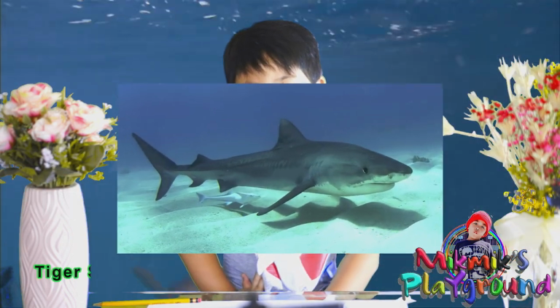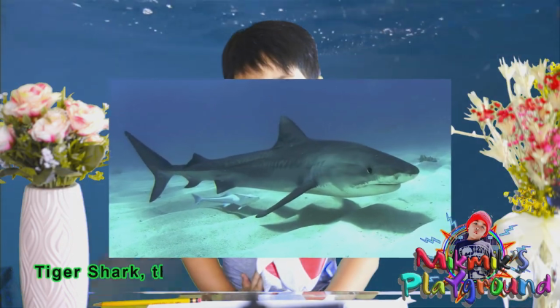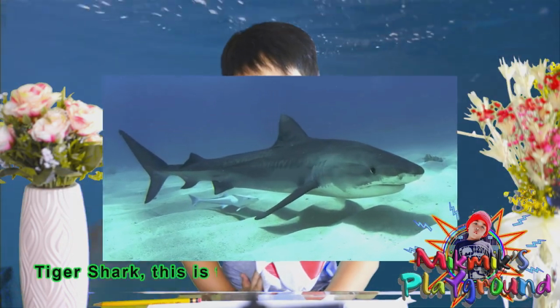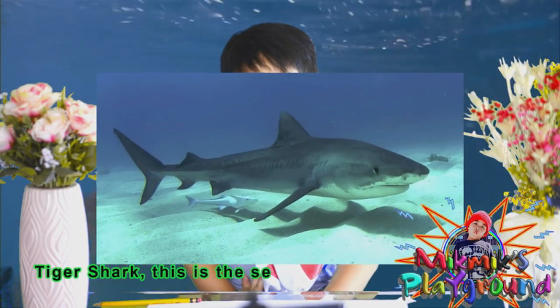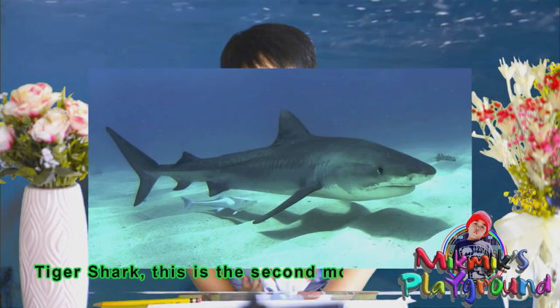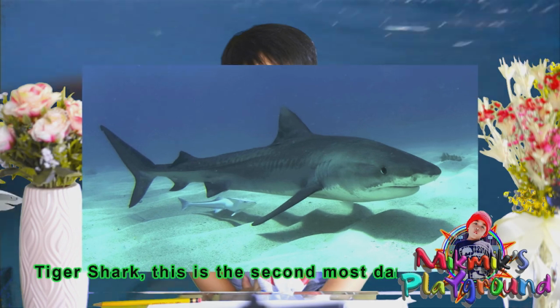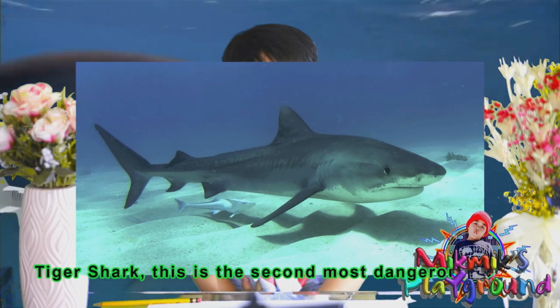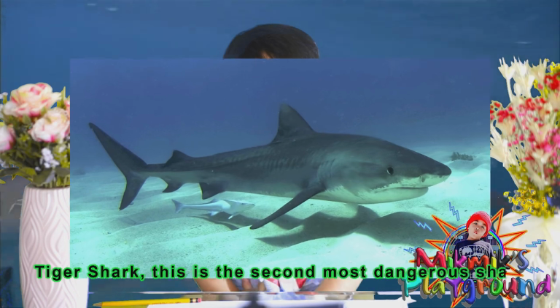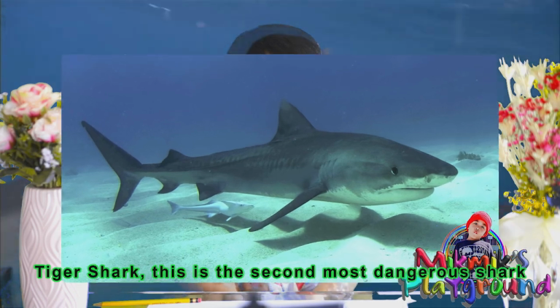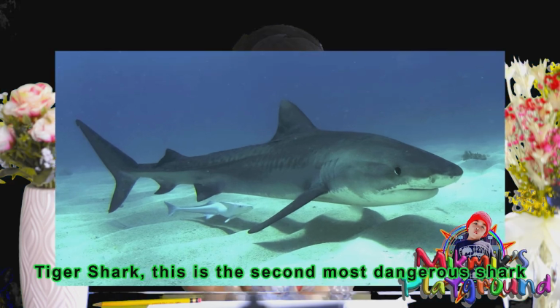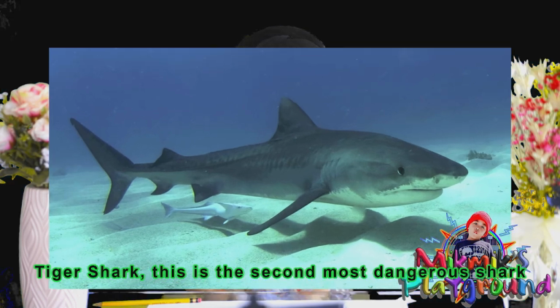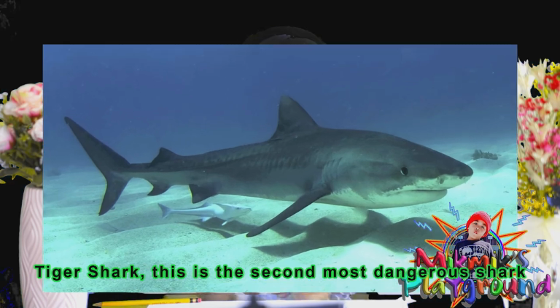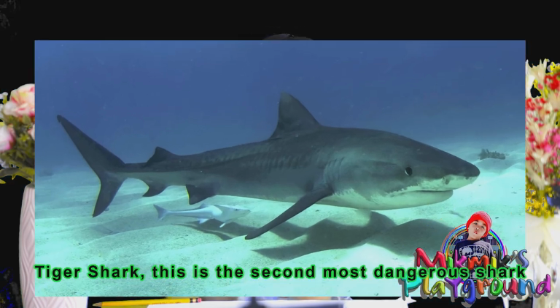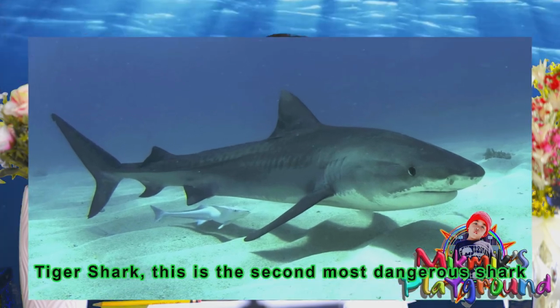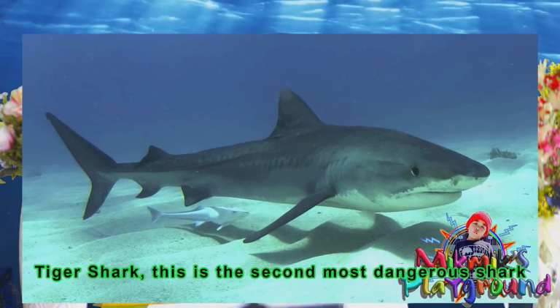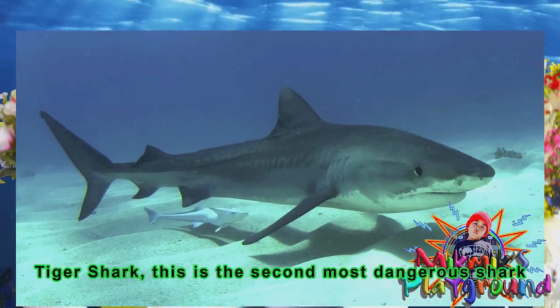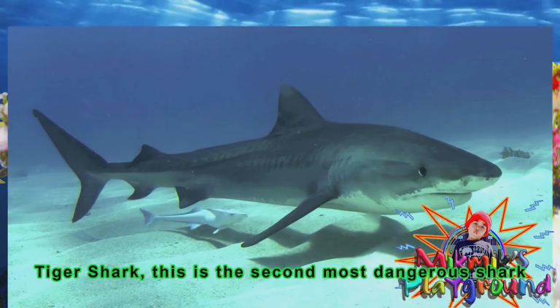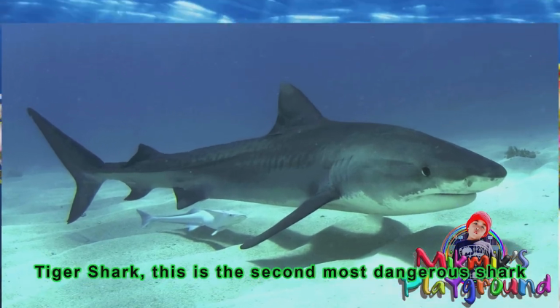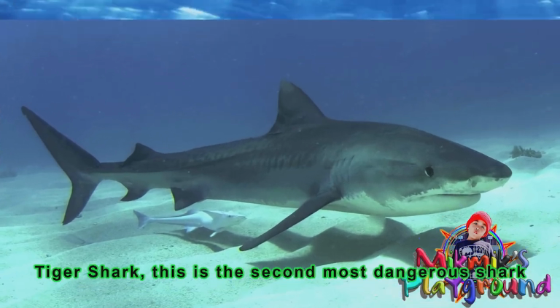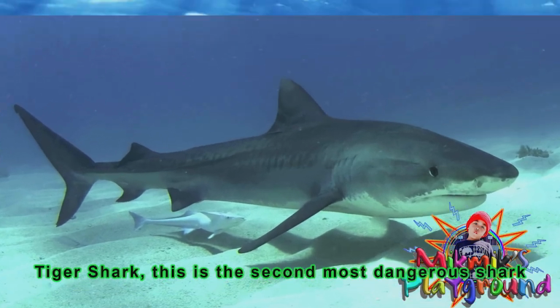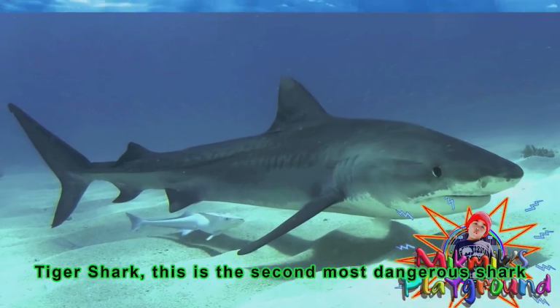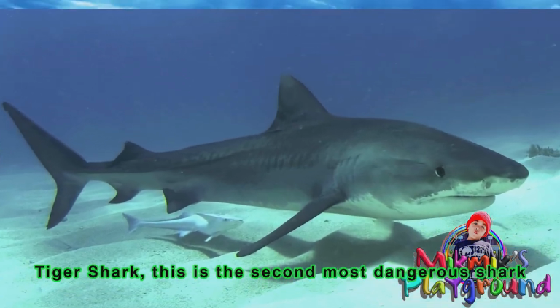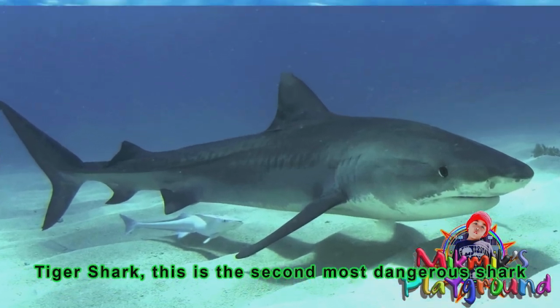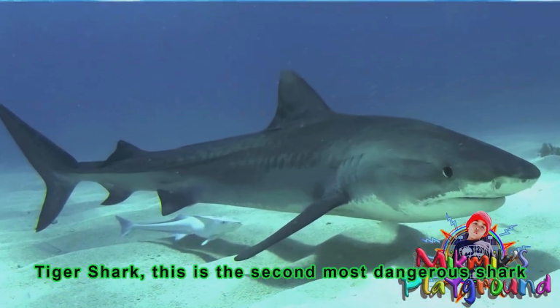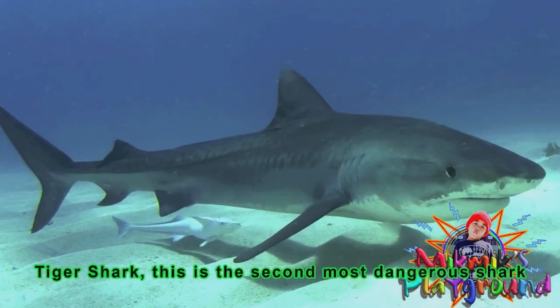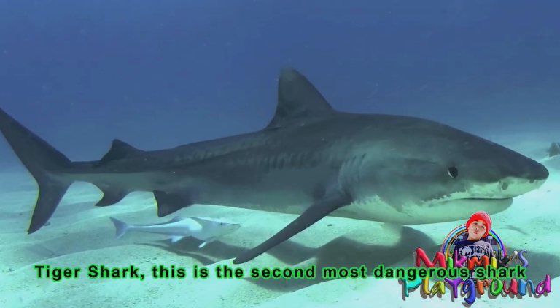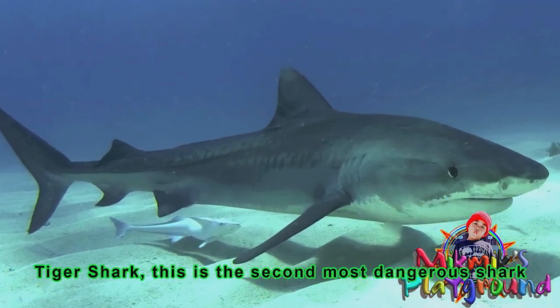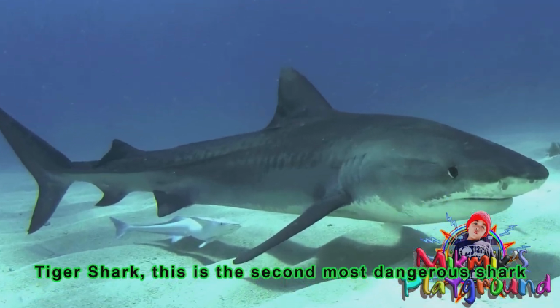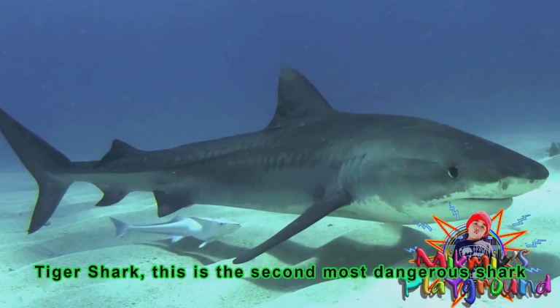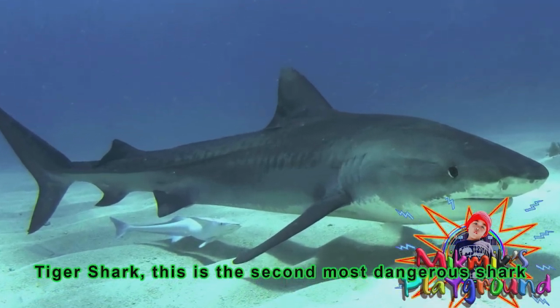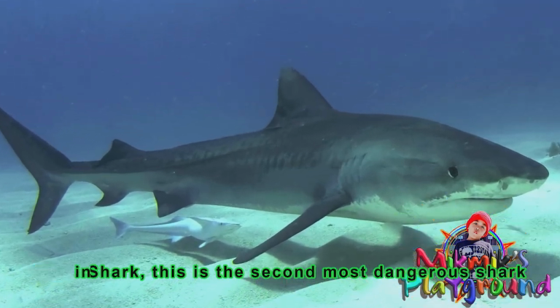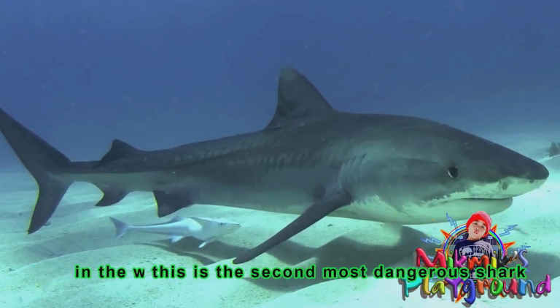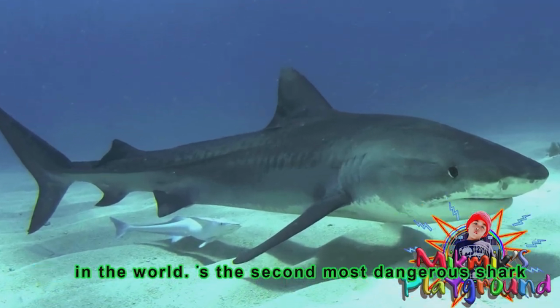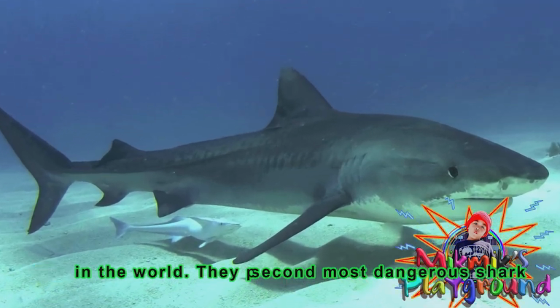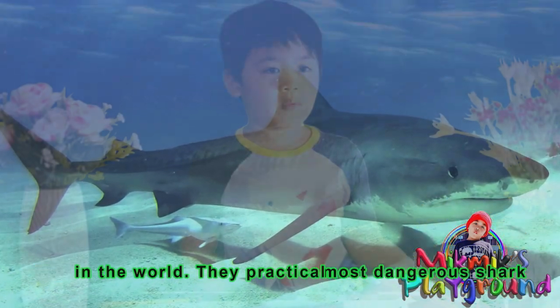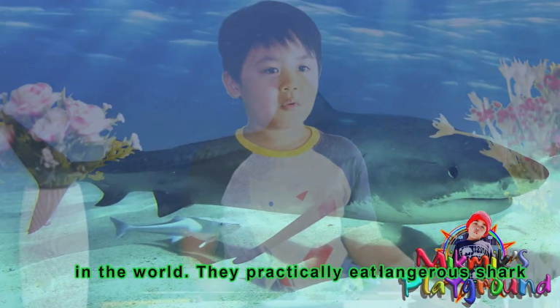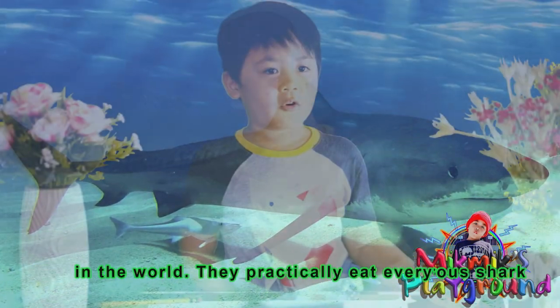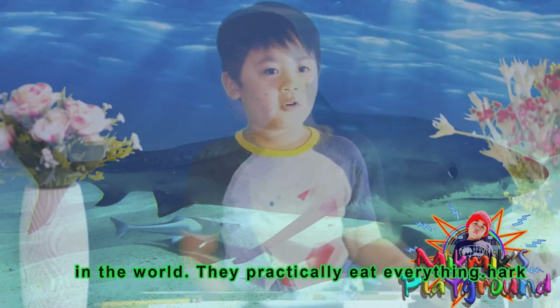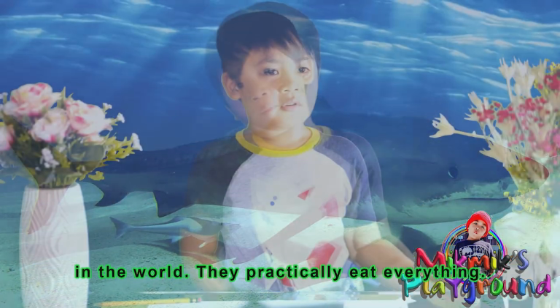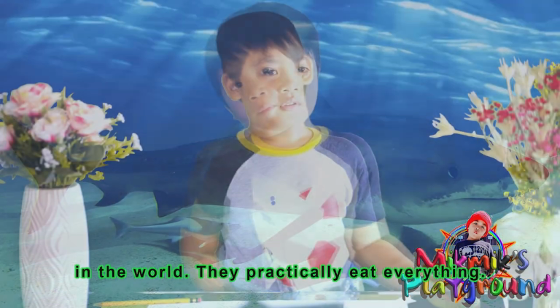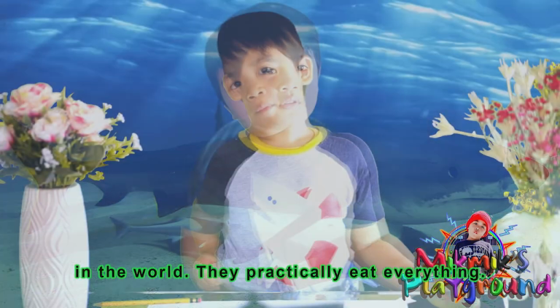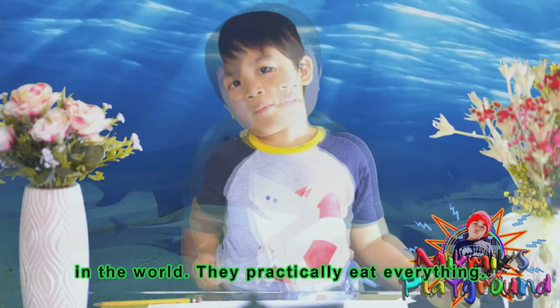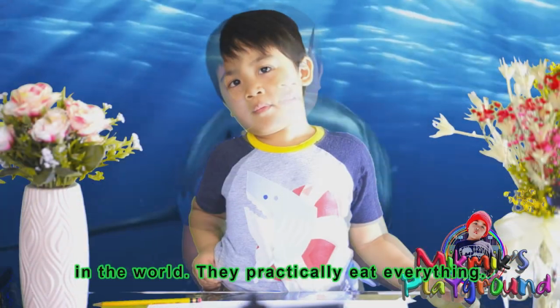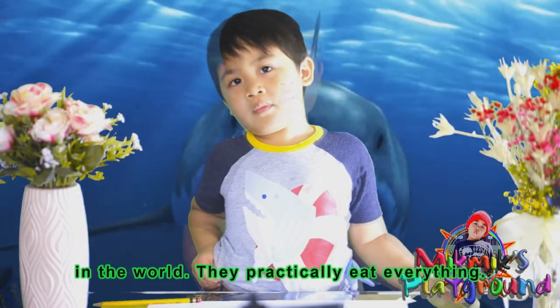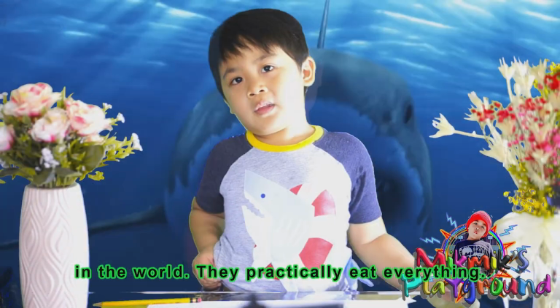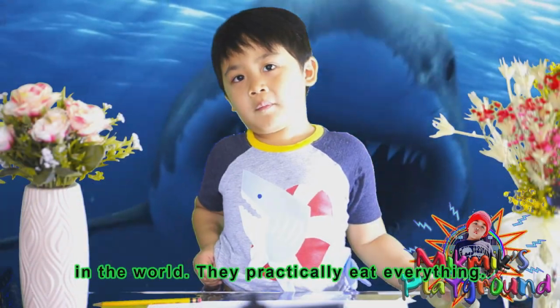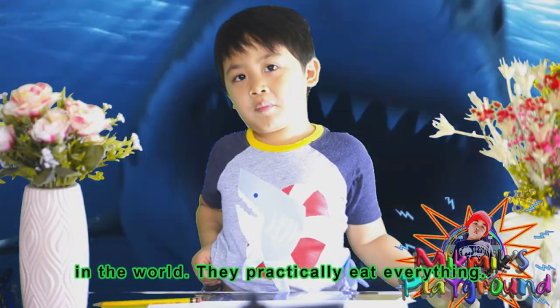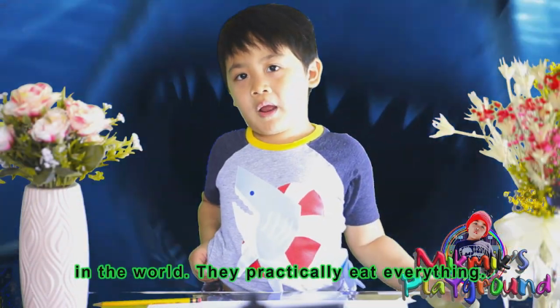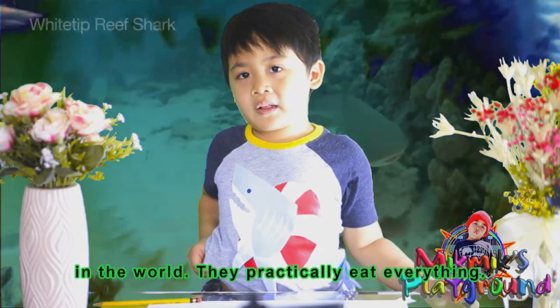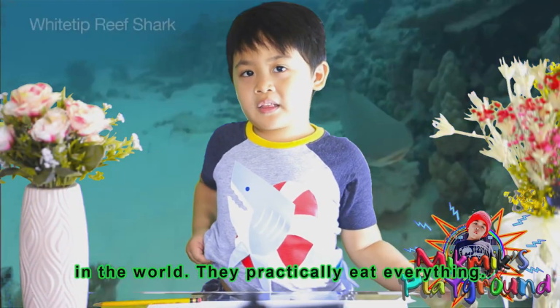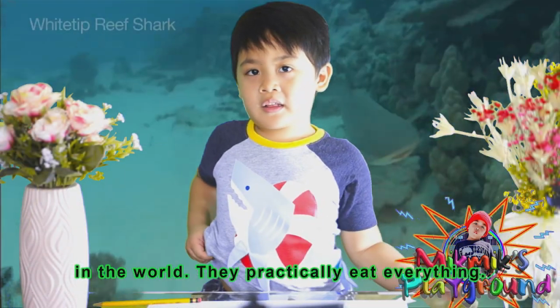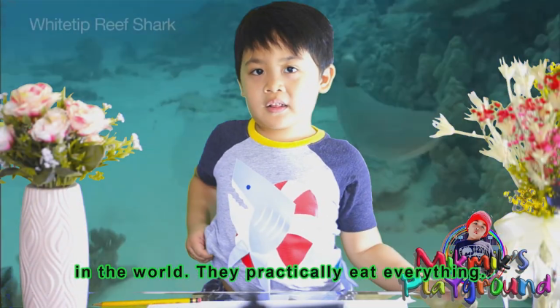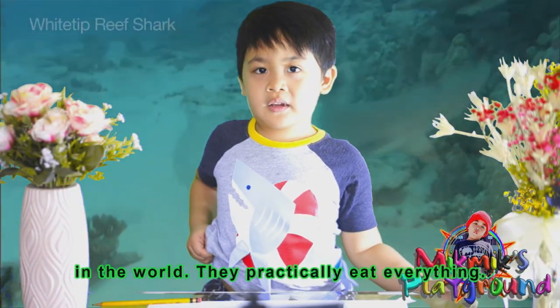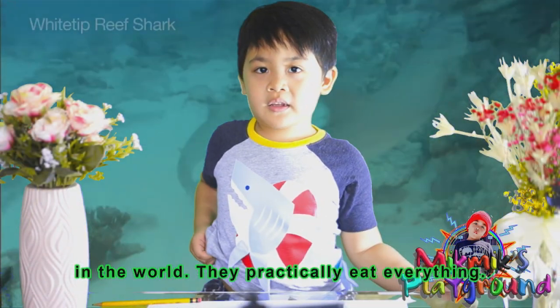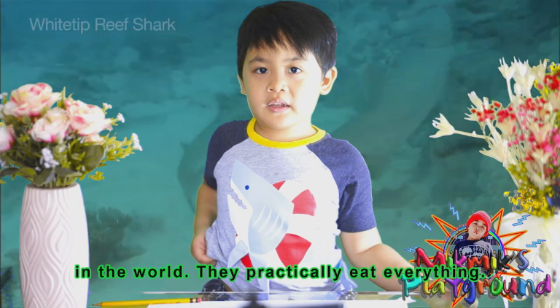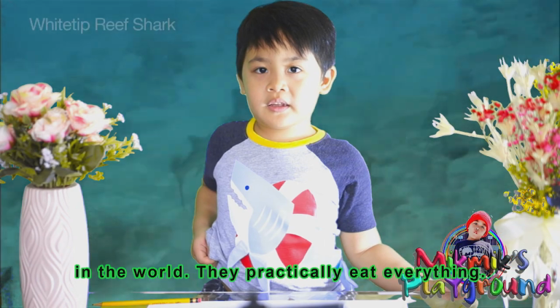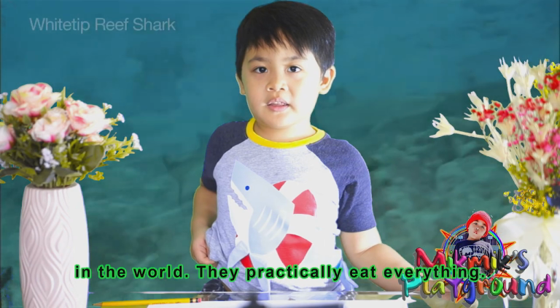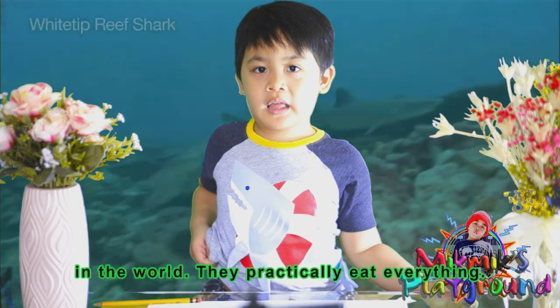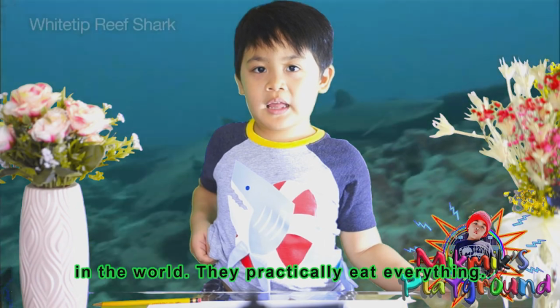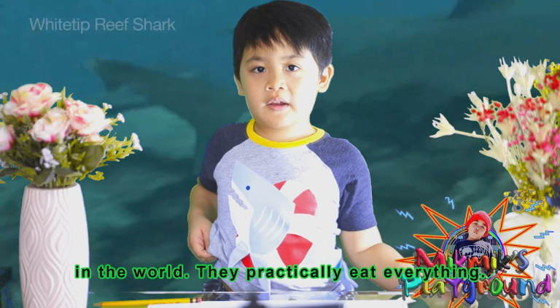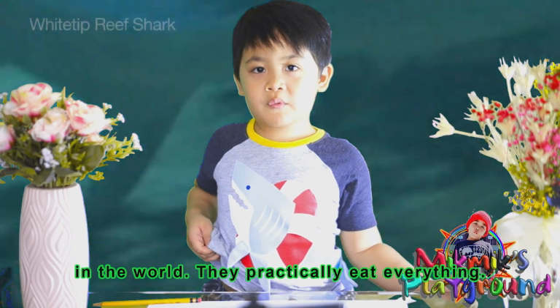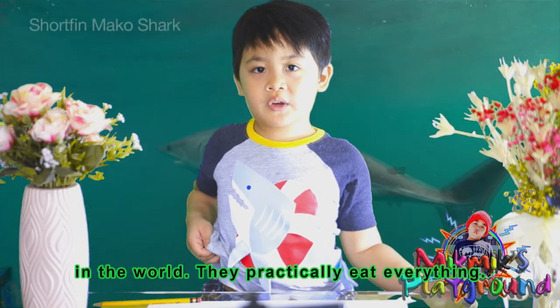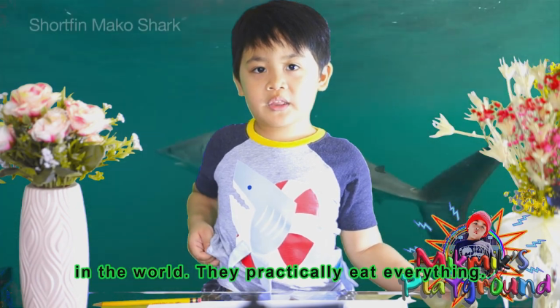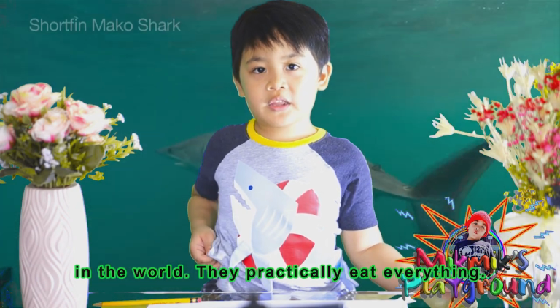Tiger shark. This is the second most dangerous shark in the world. They practically eat everything.